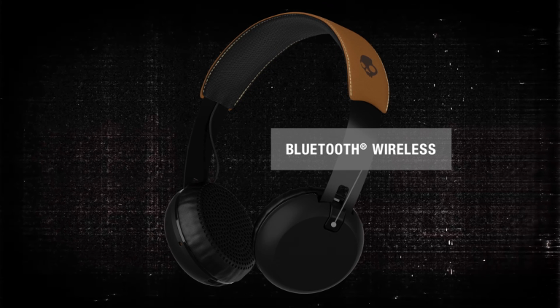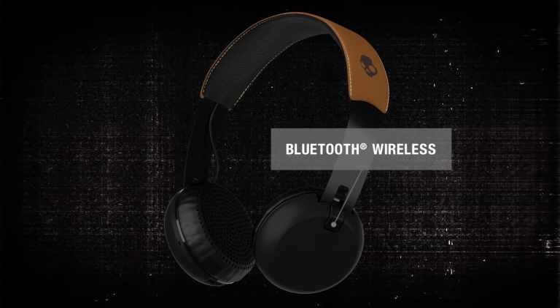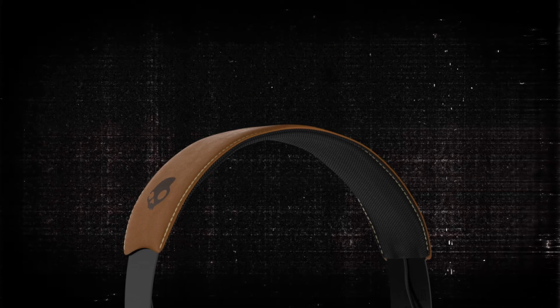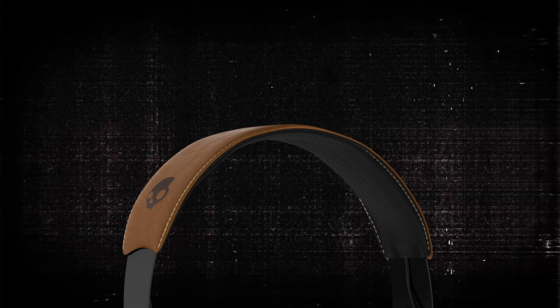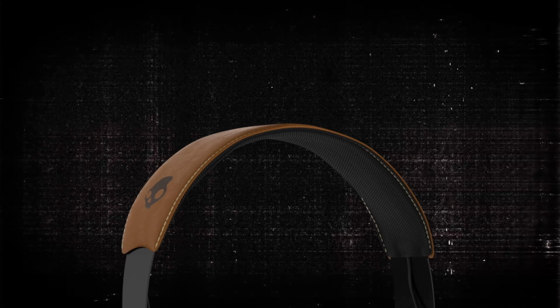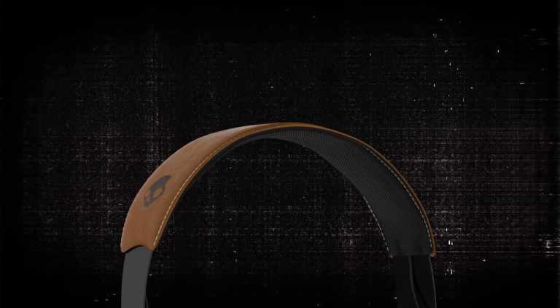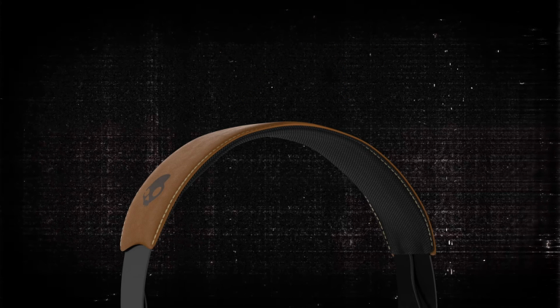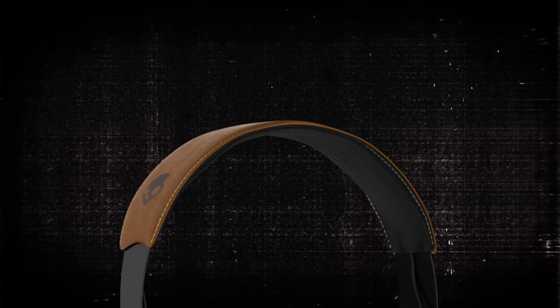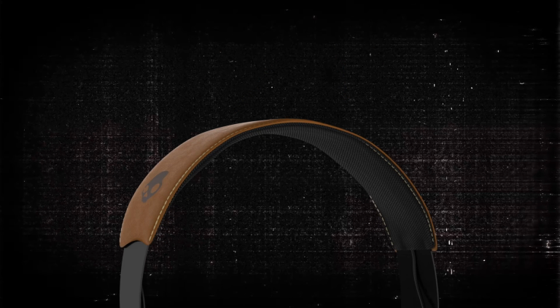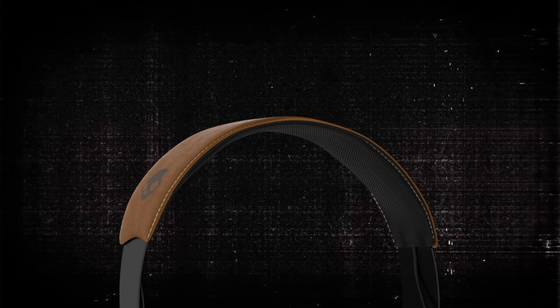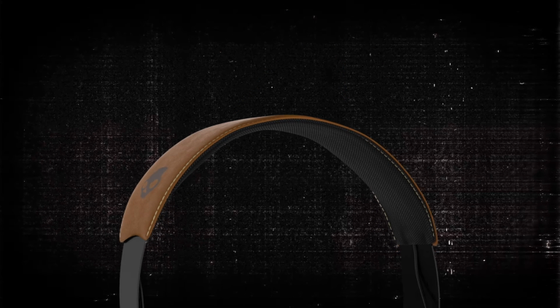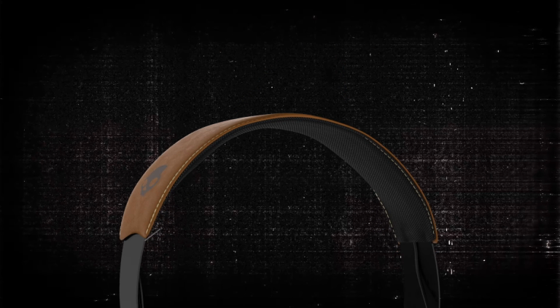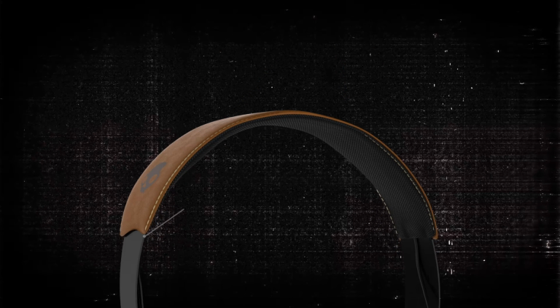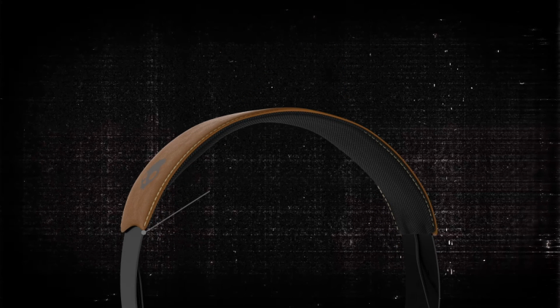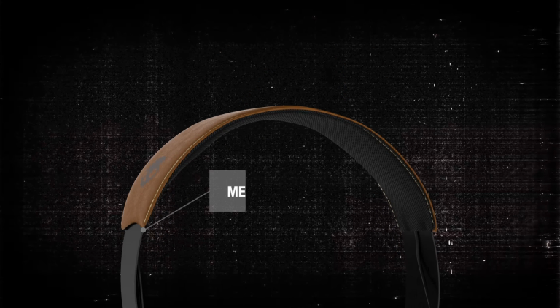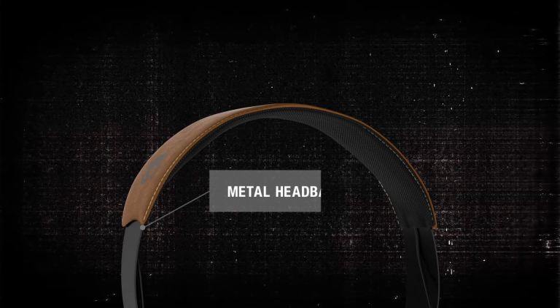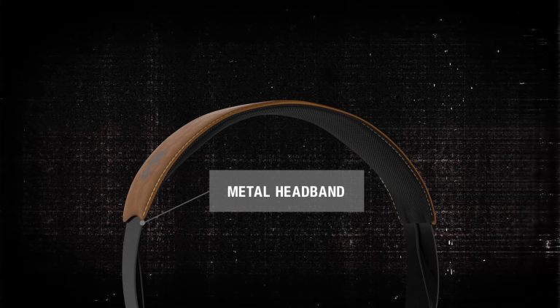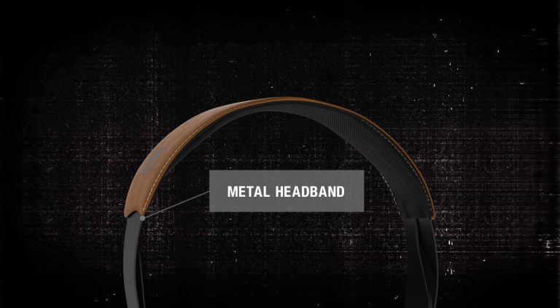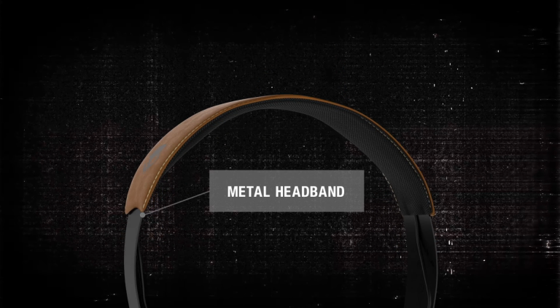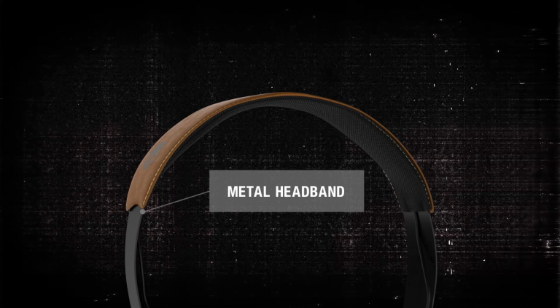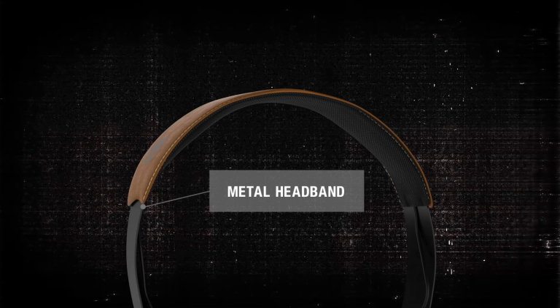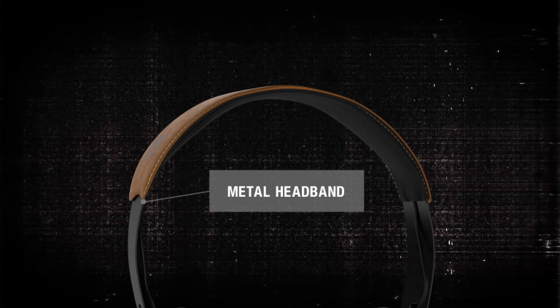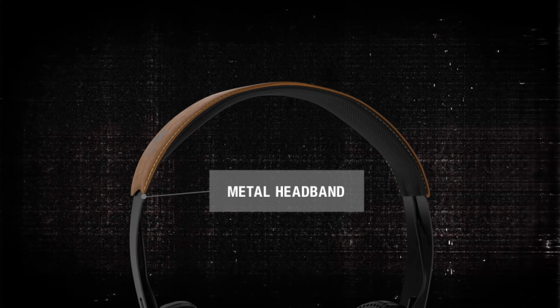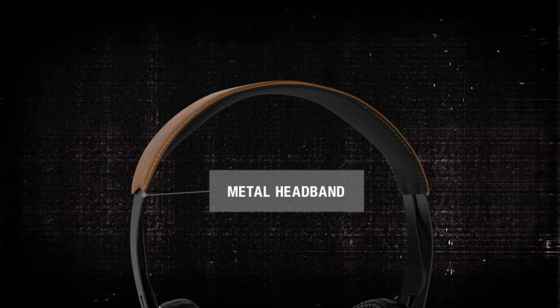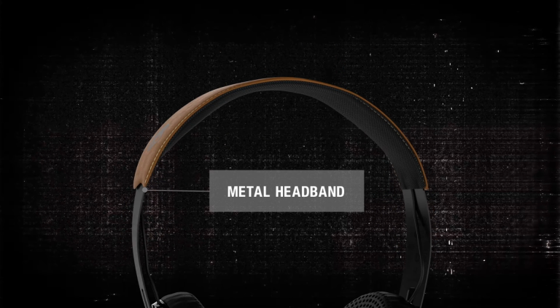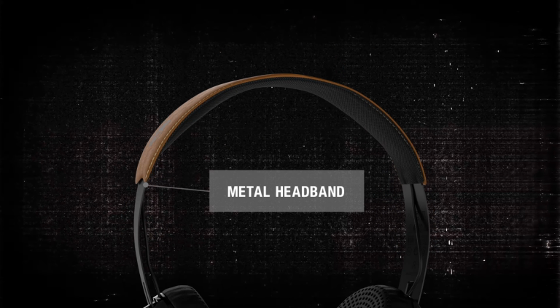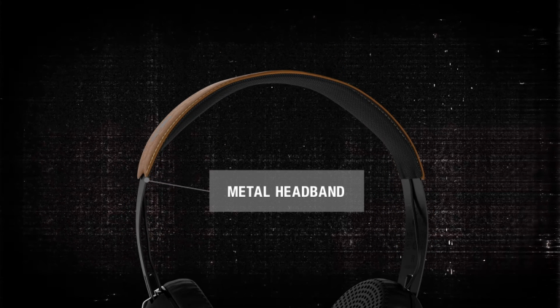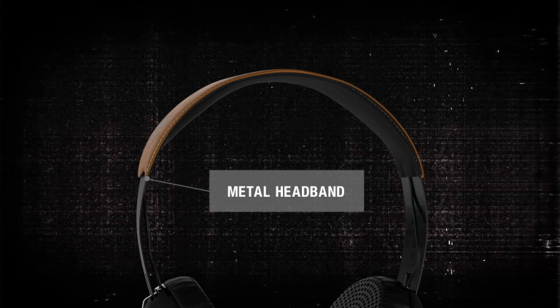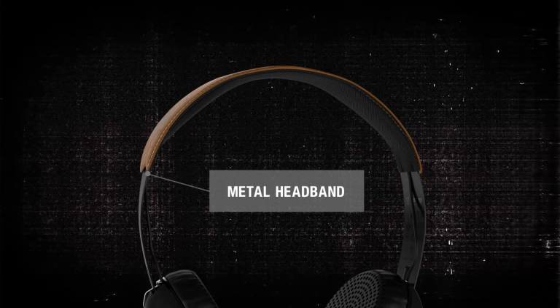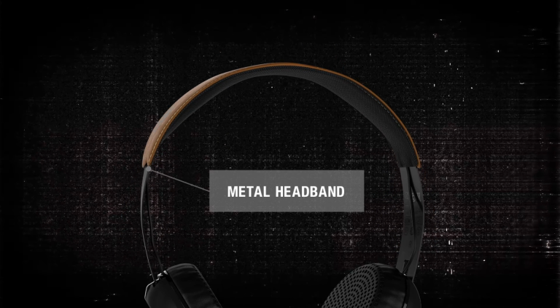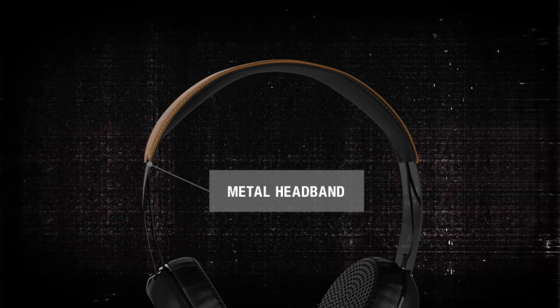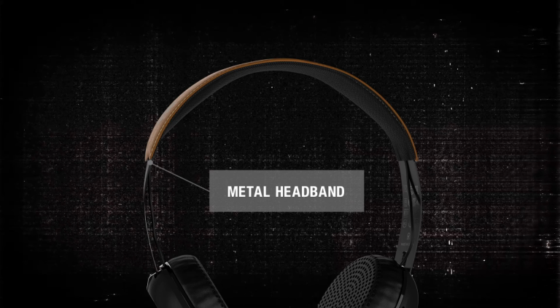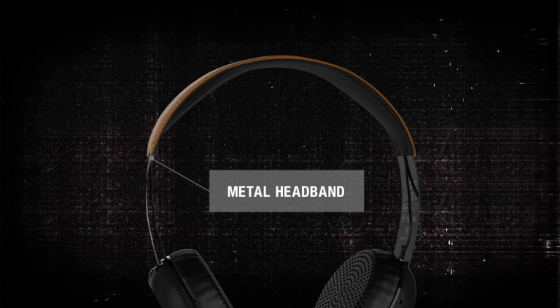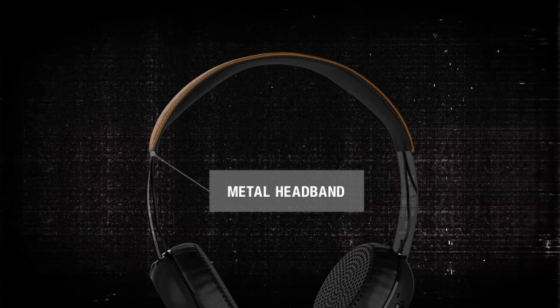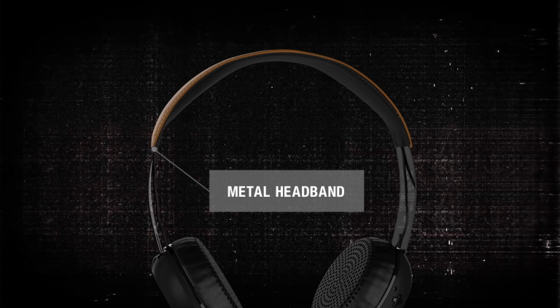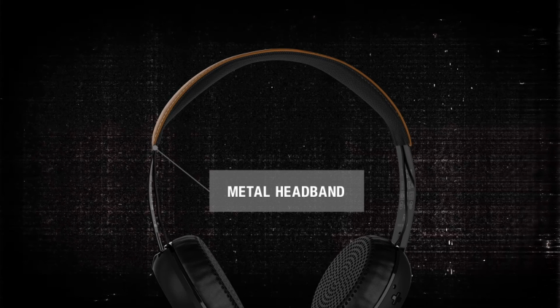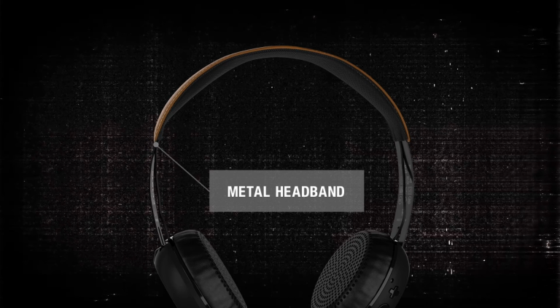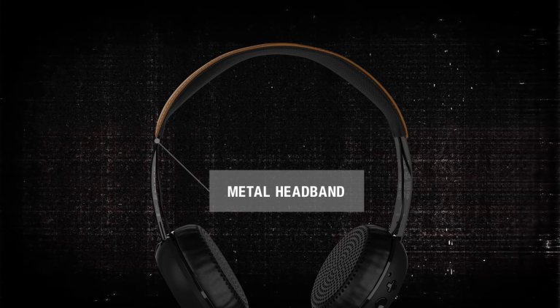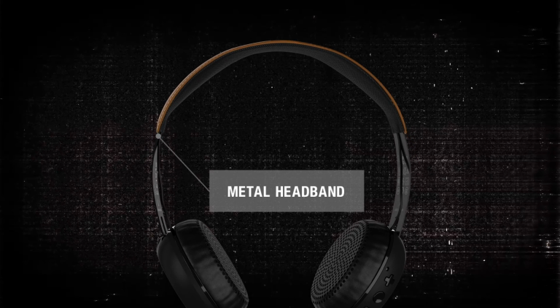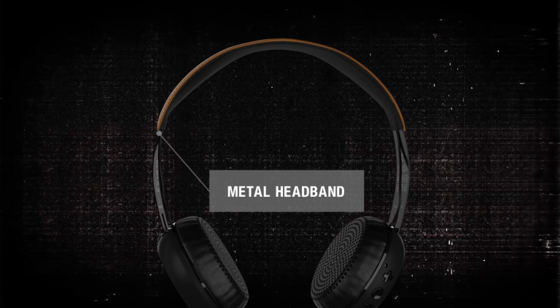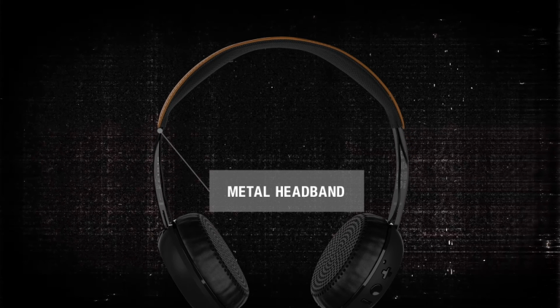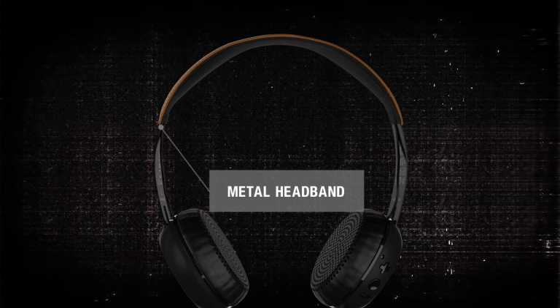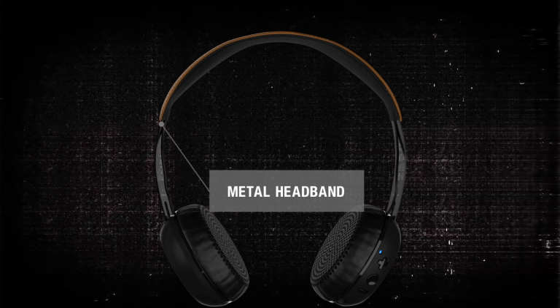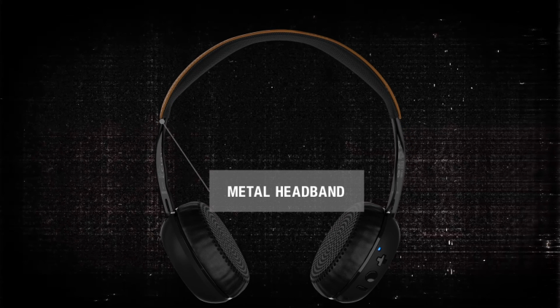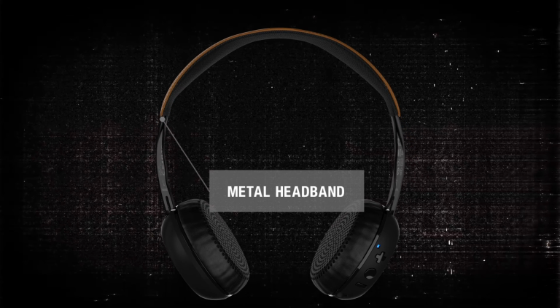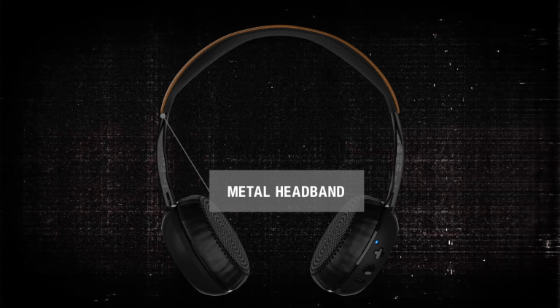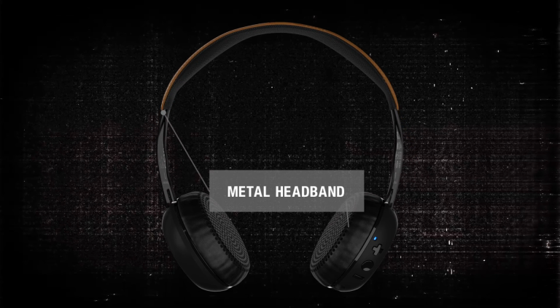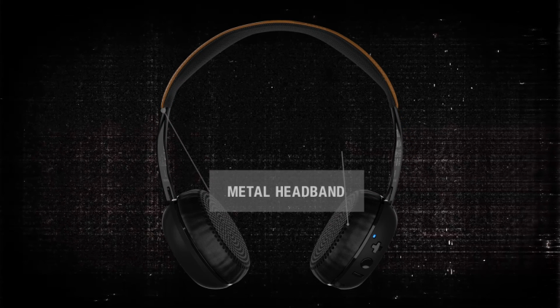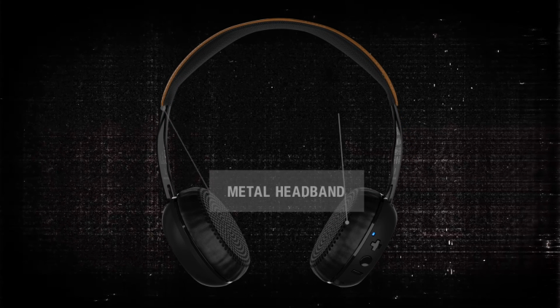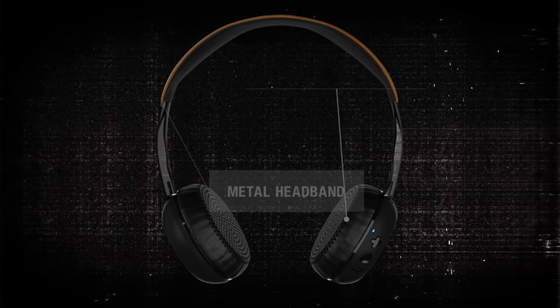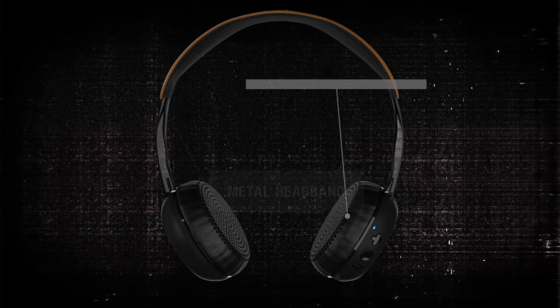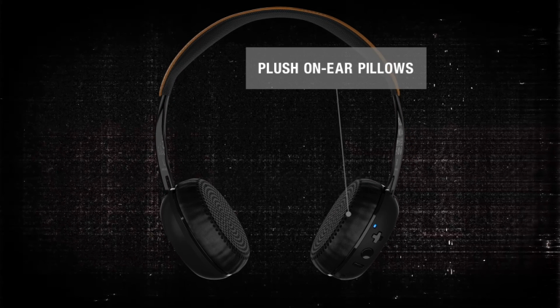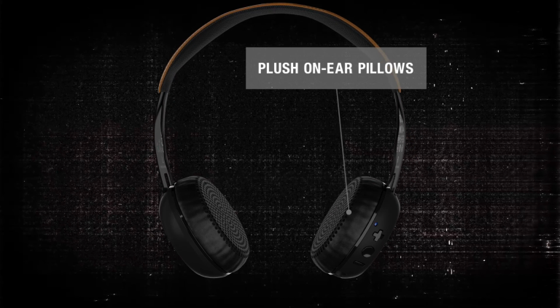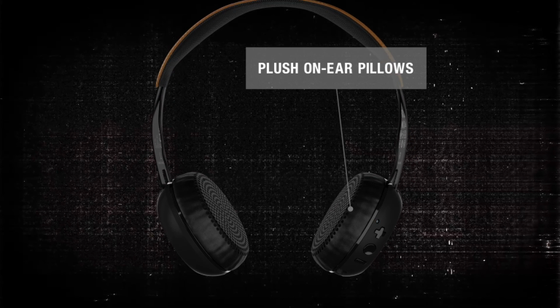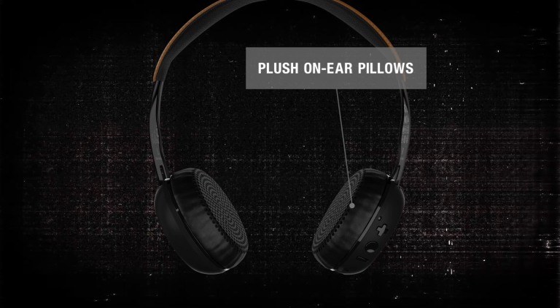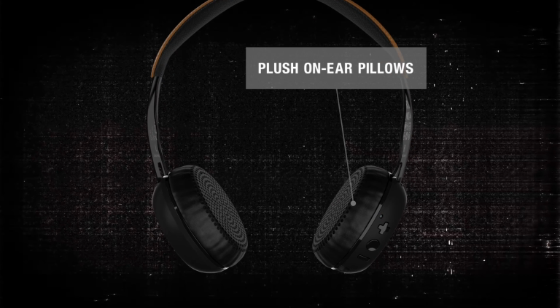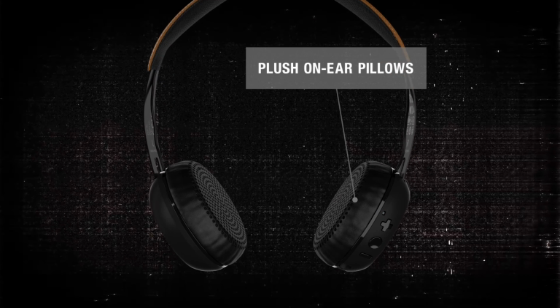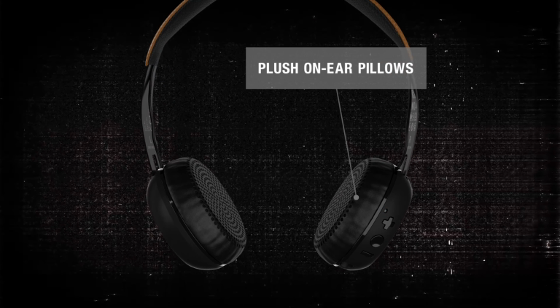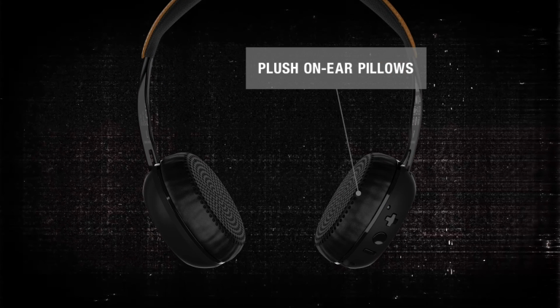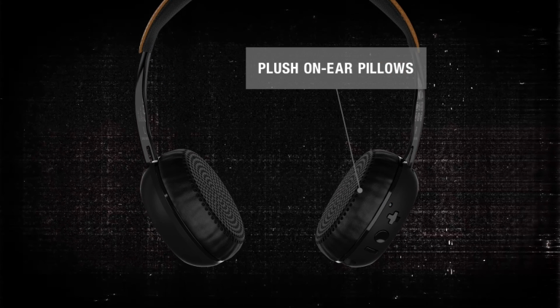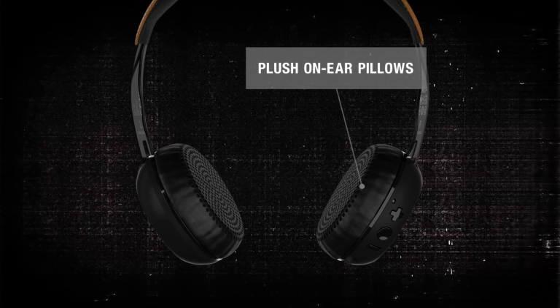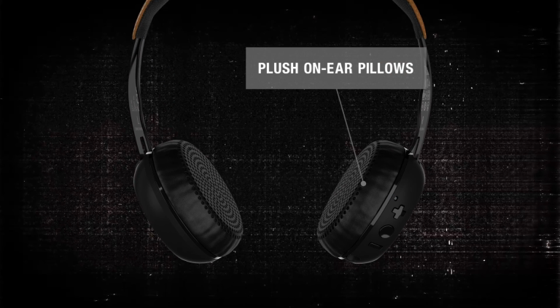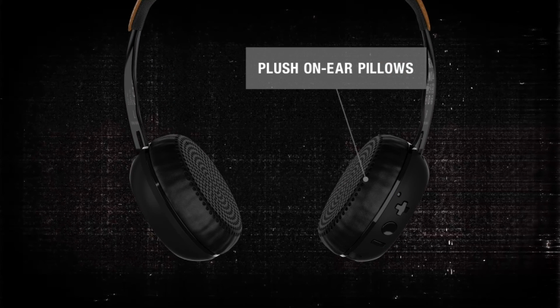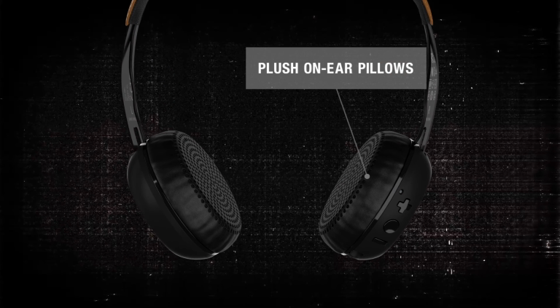The backbone of the durable design is the solid brushed metal headband, and a comfortable fit is created by the plush on-ear pillows.